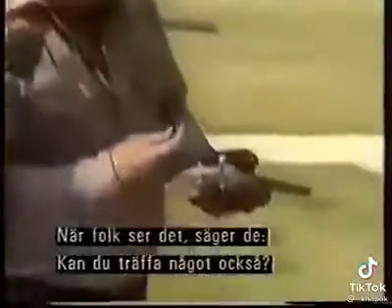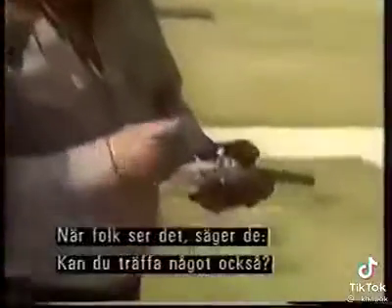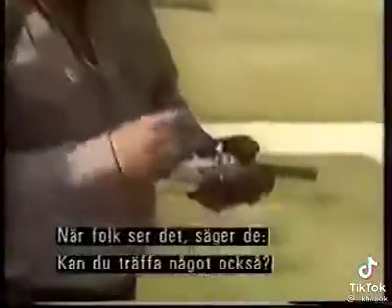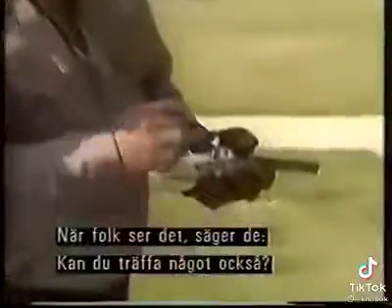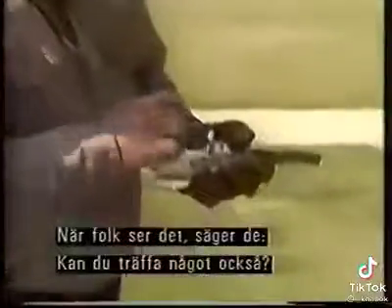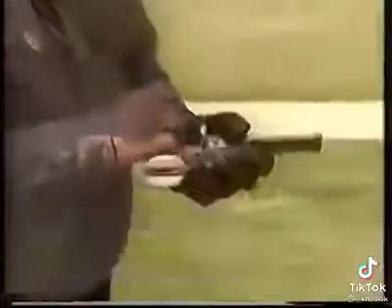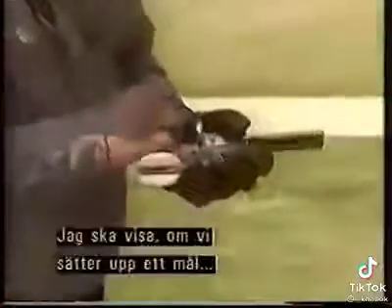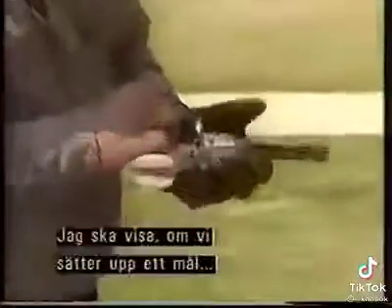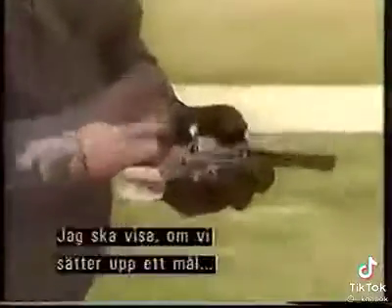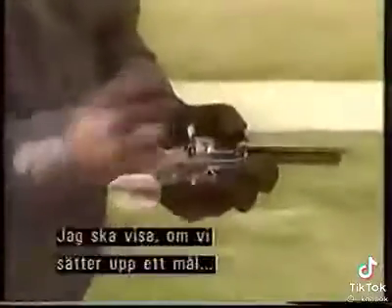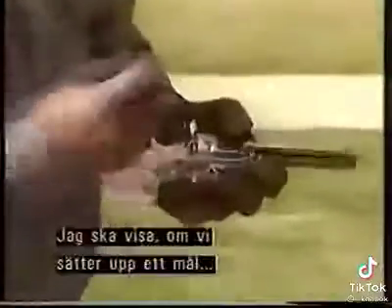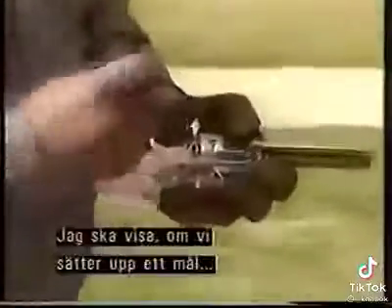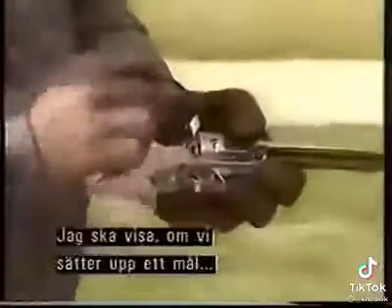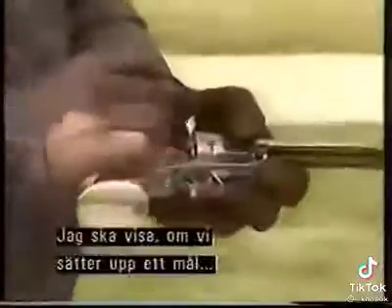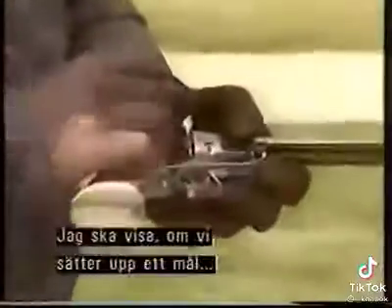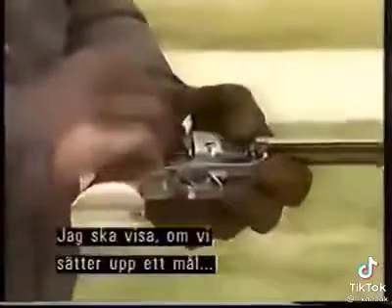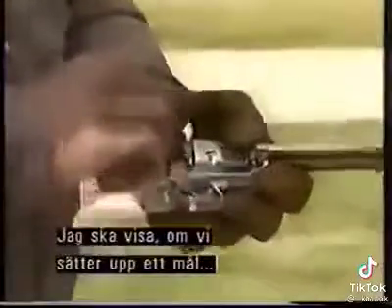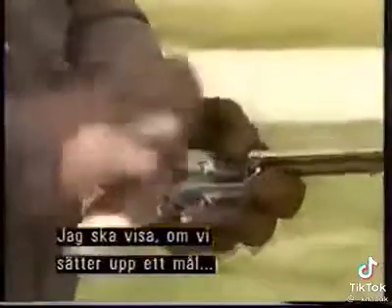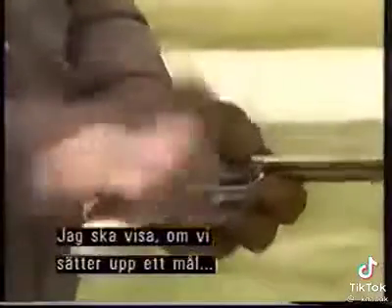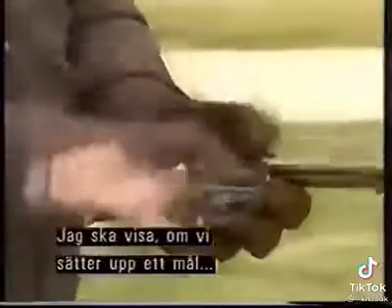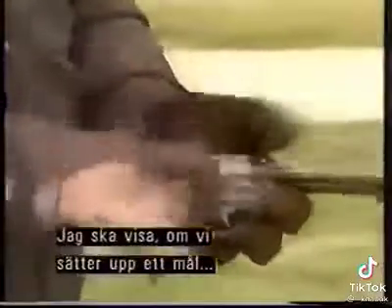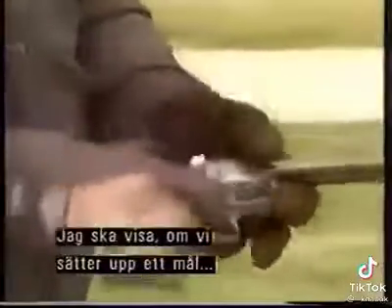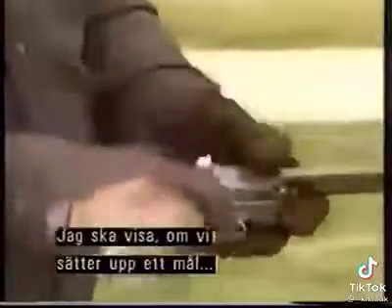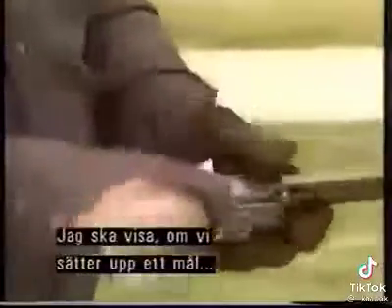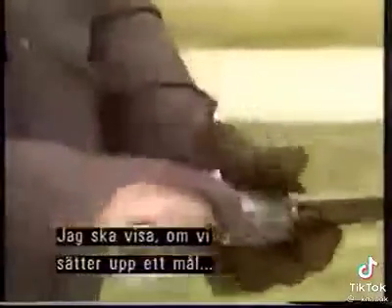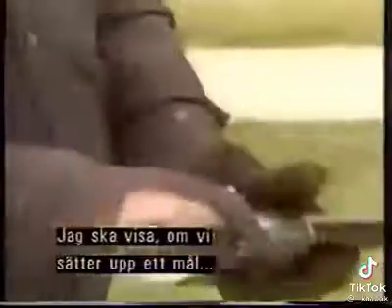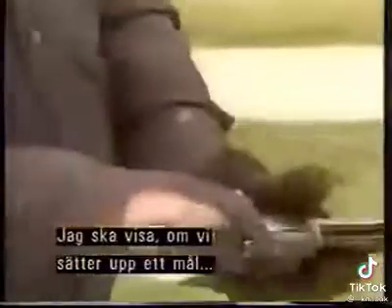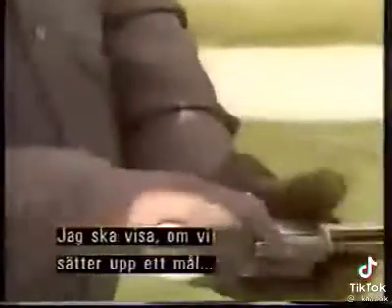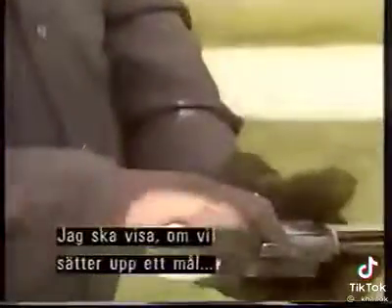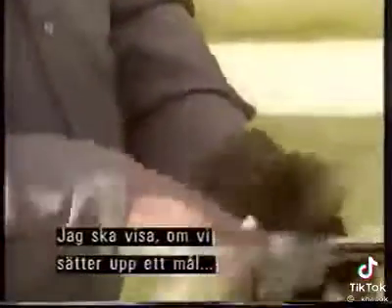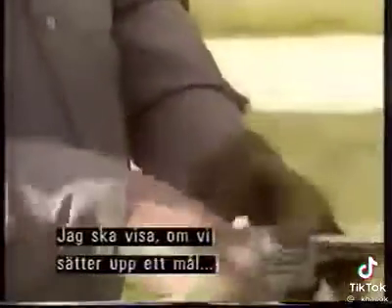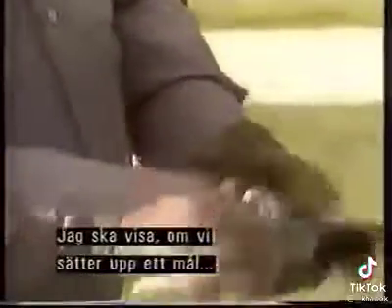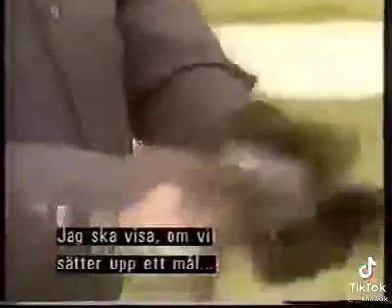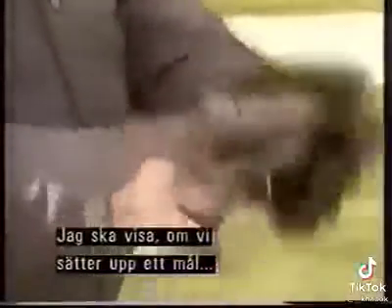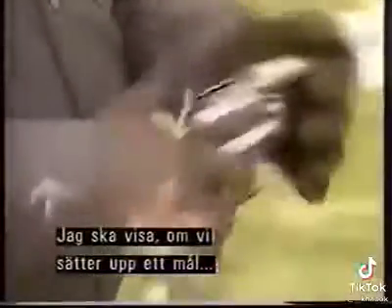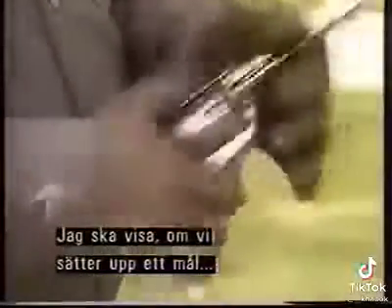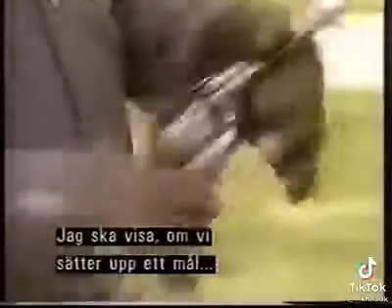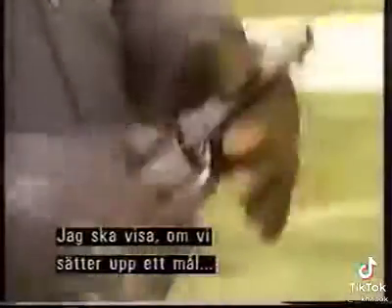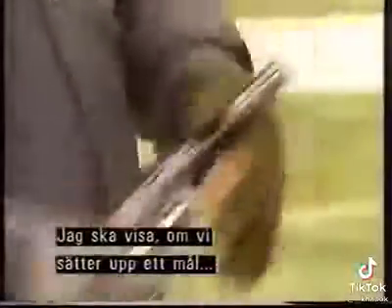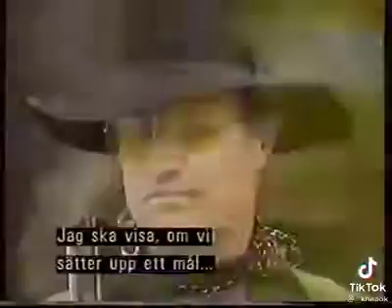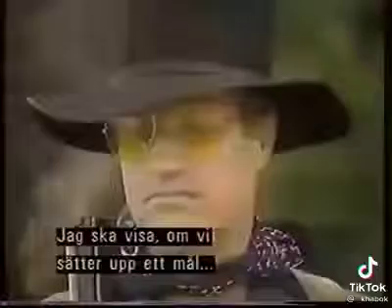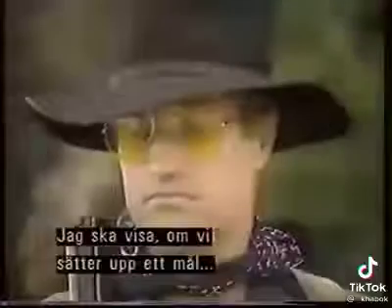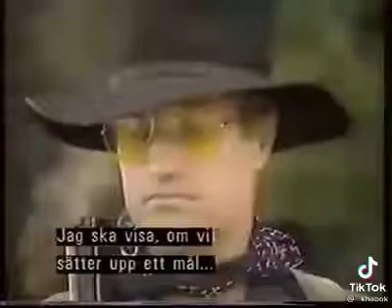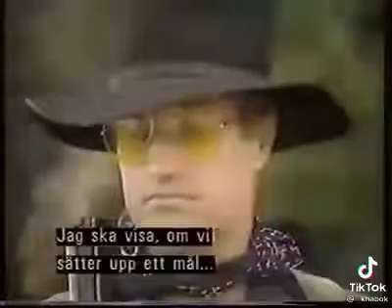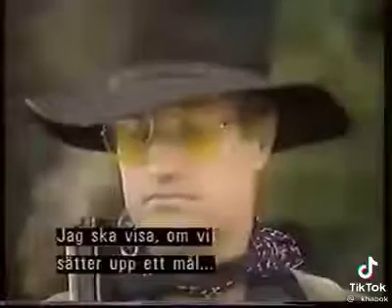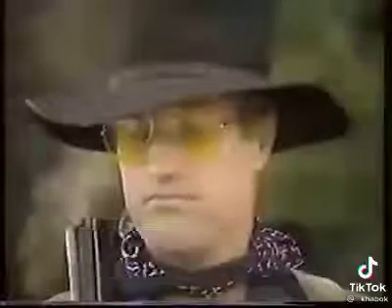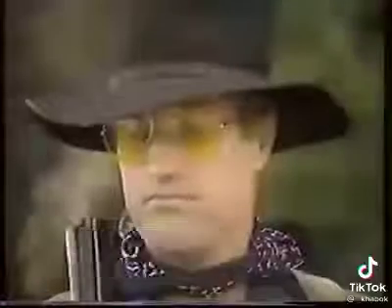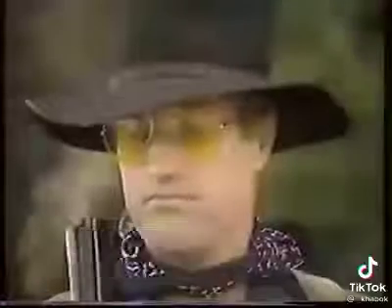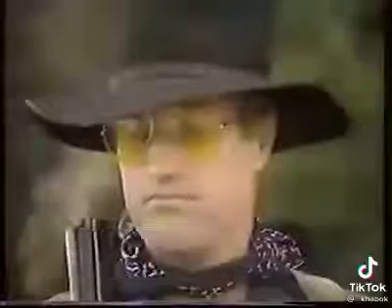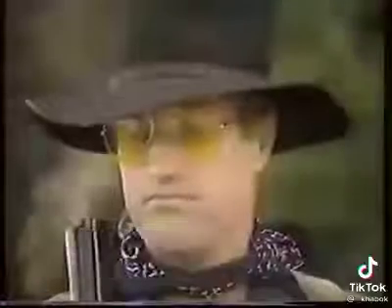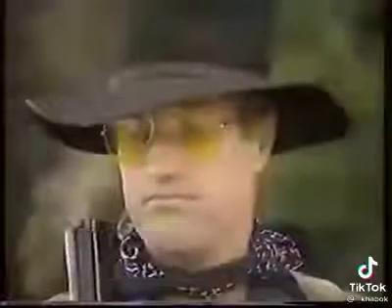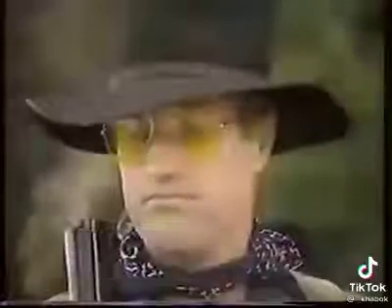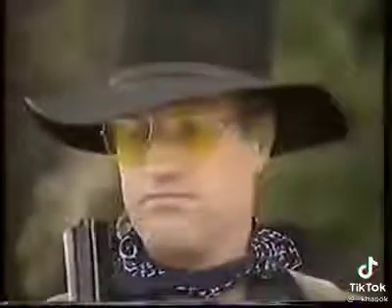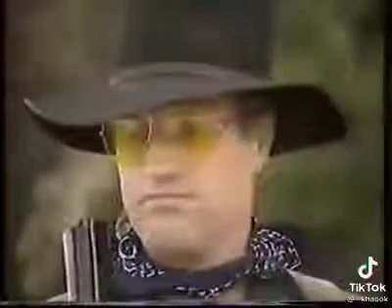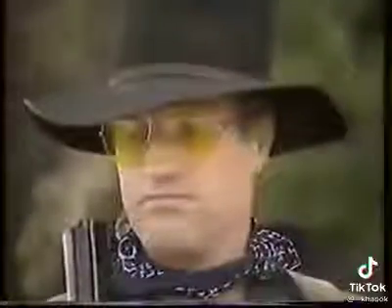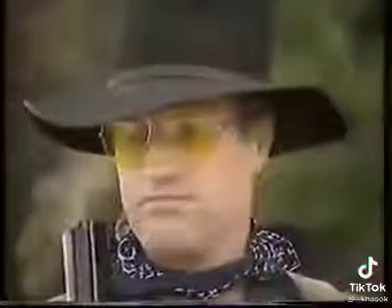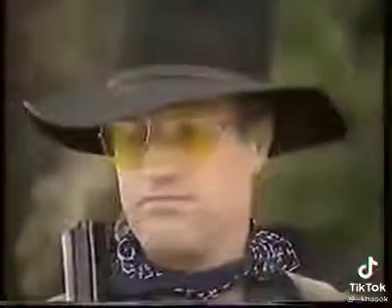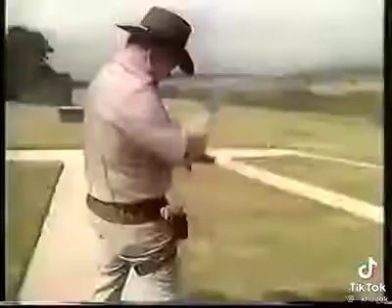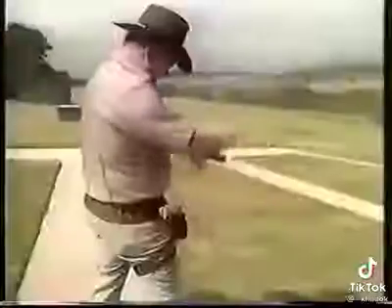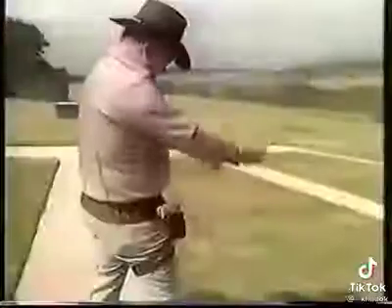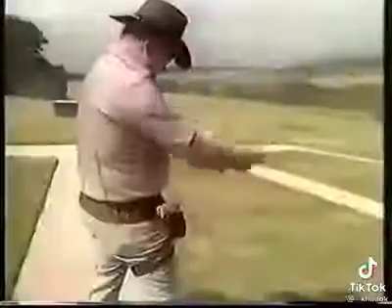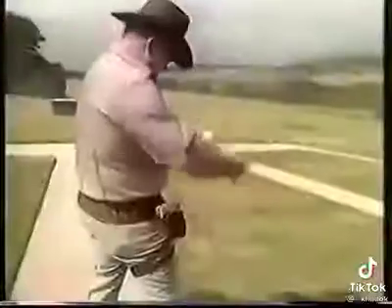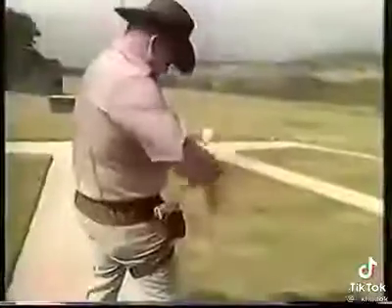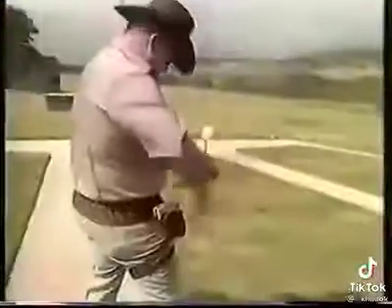Let me show you my own way with a target that is indeed out of the holster. Let me set this target up. I'll shoot about eight feet away because I'm shooting blanks now. Here we go.